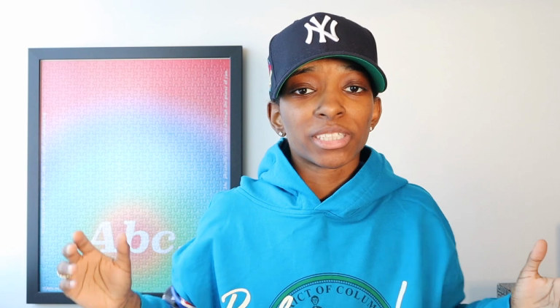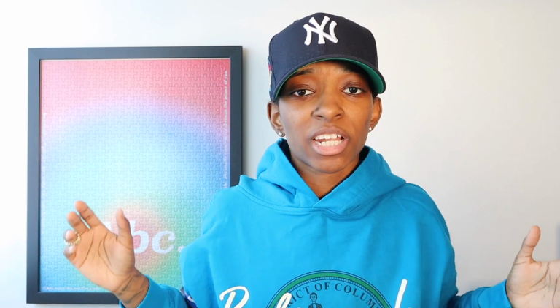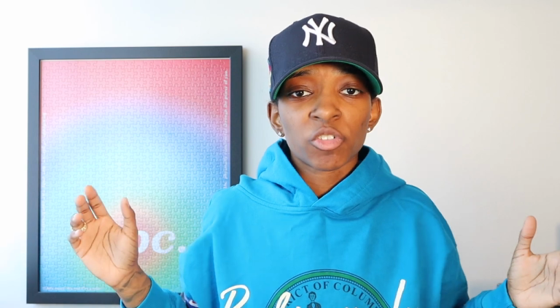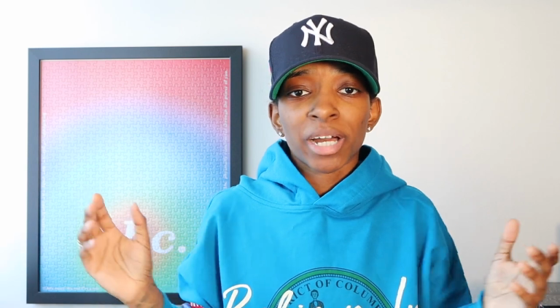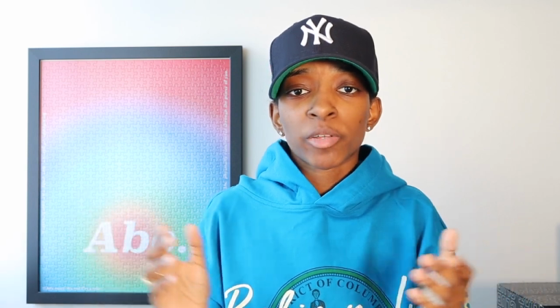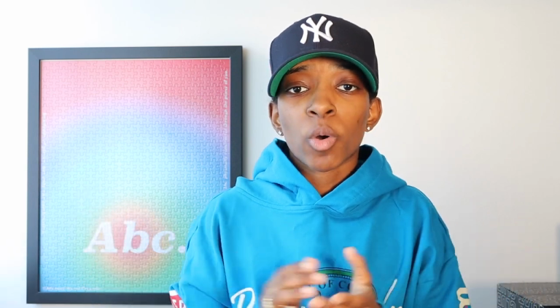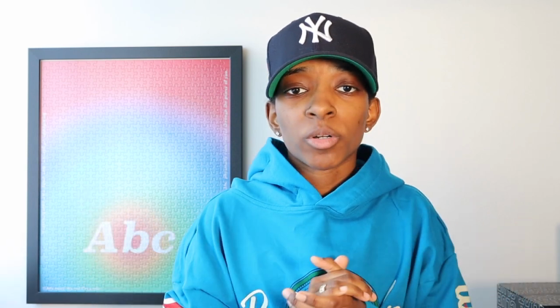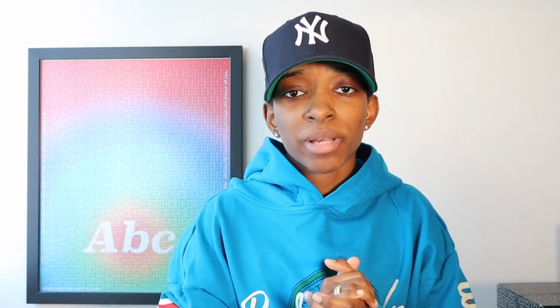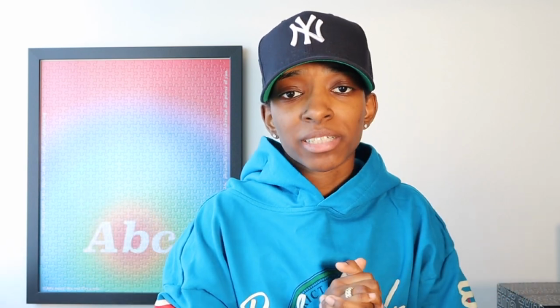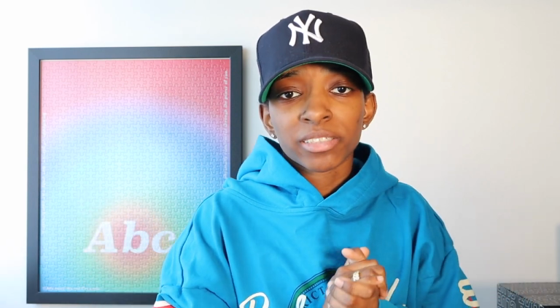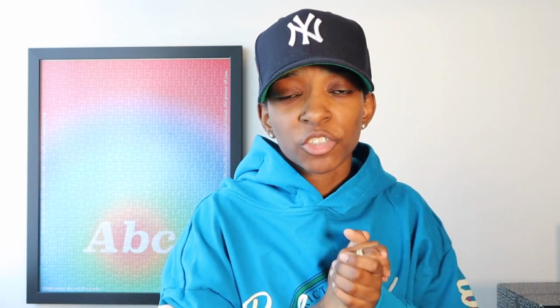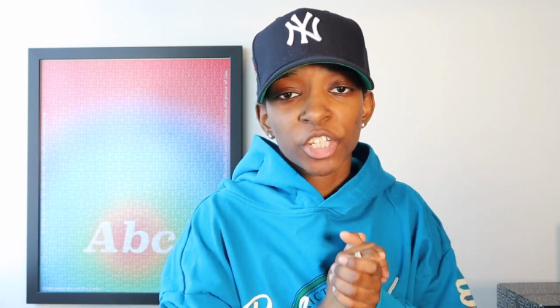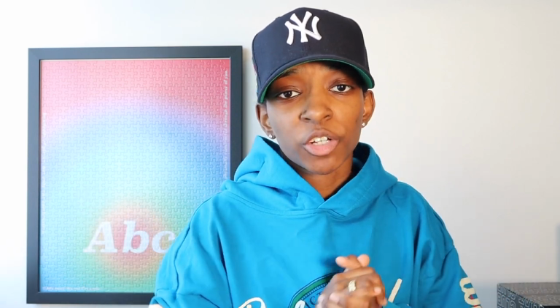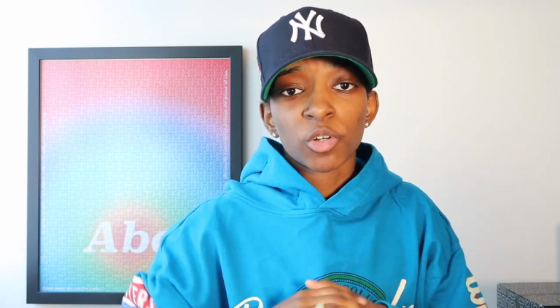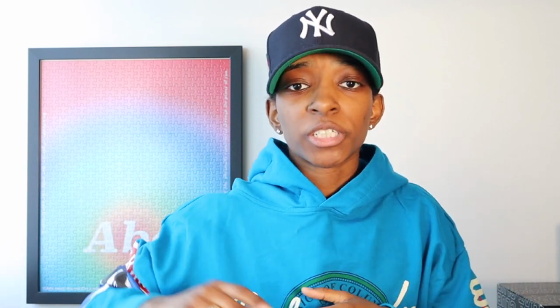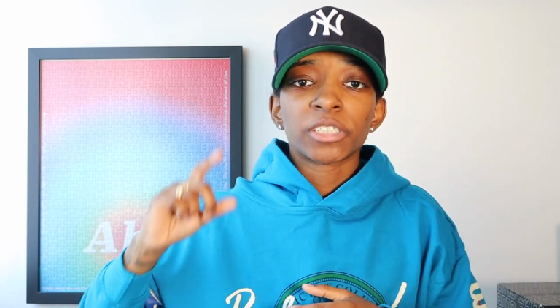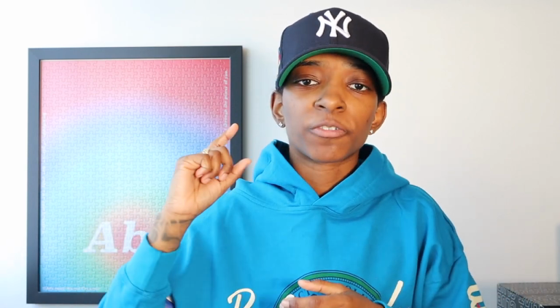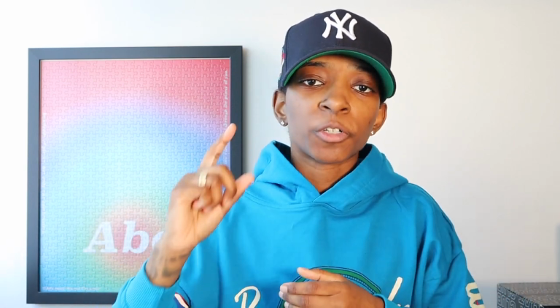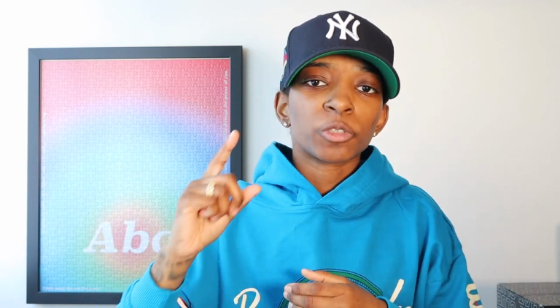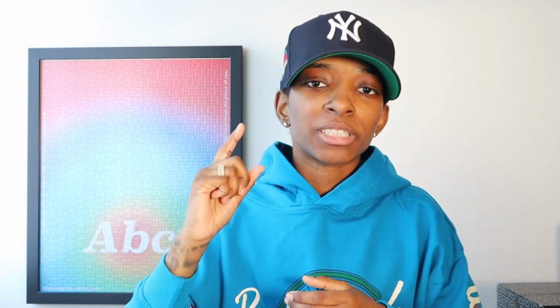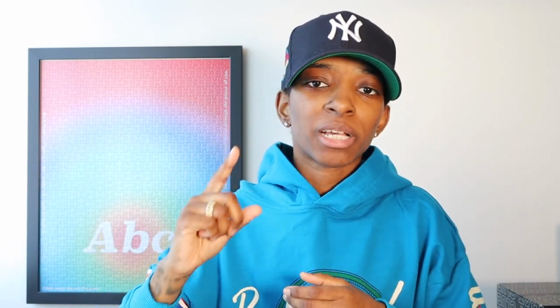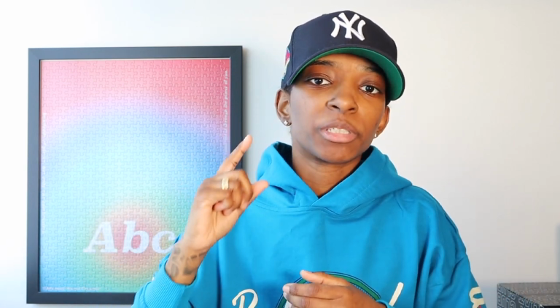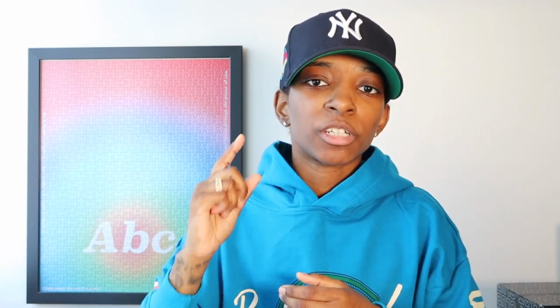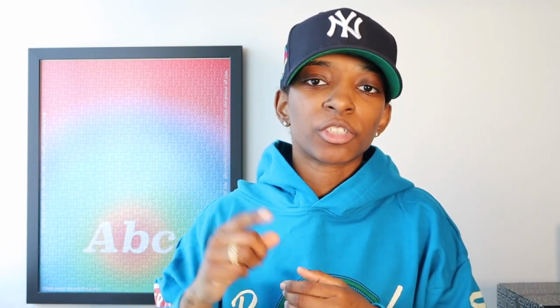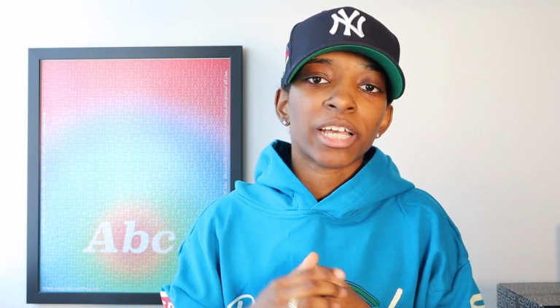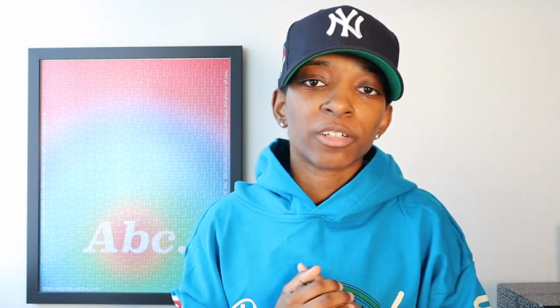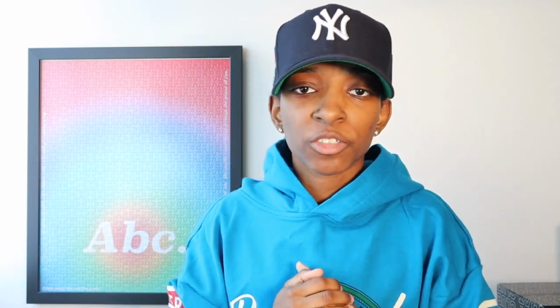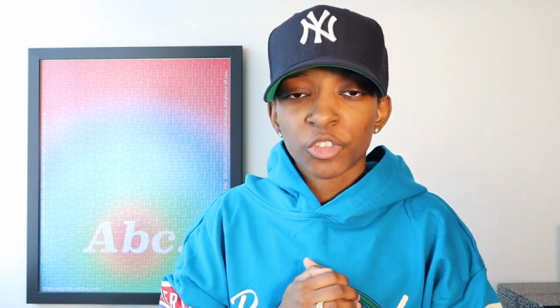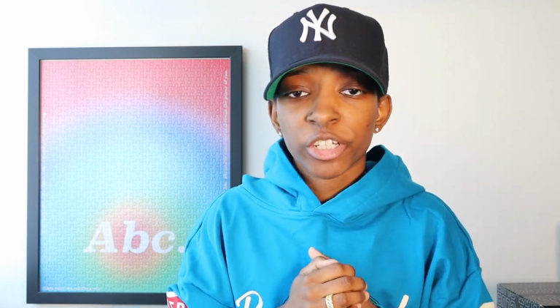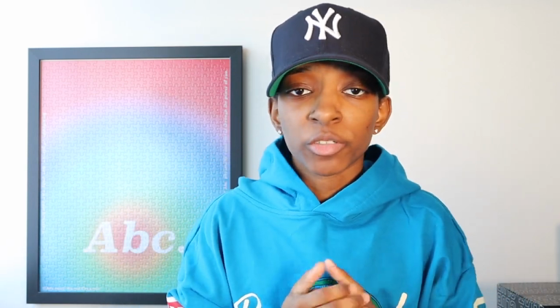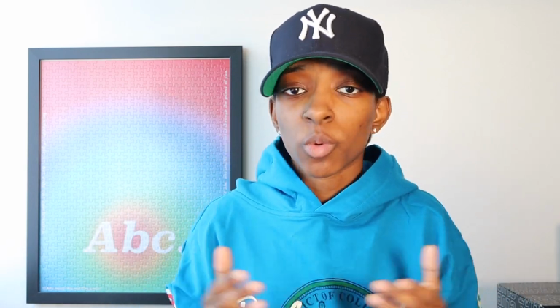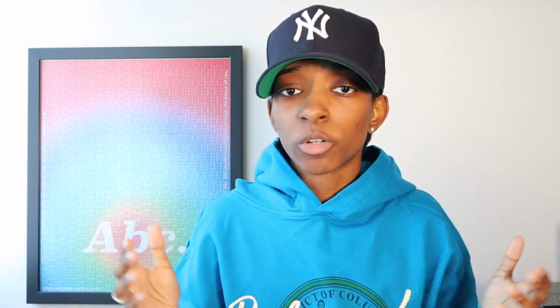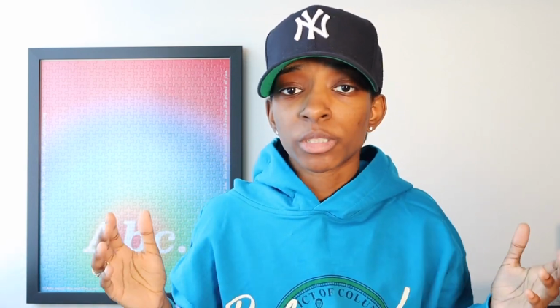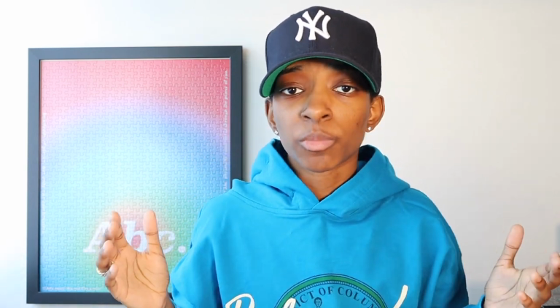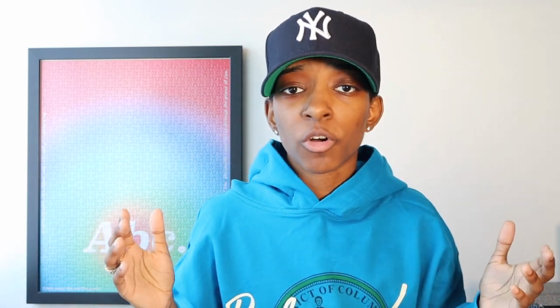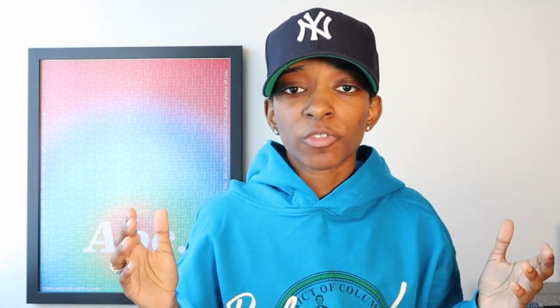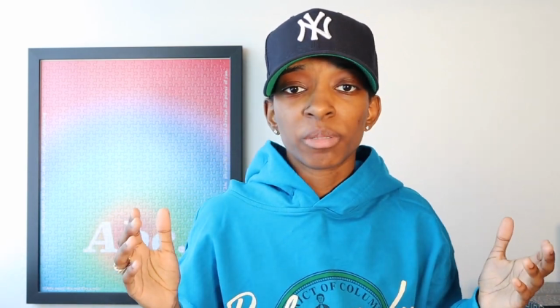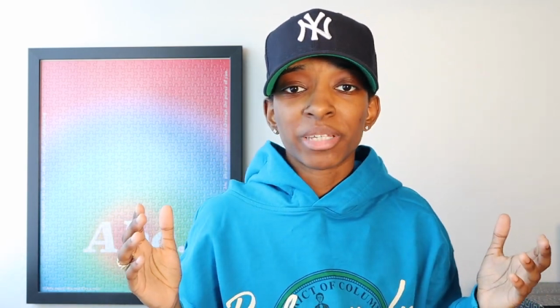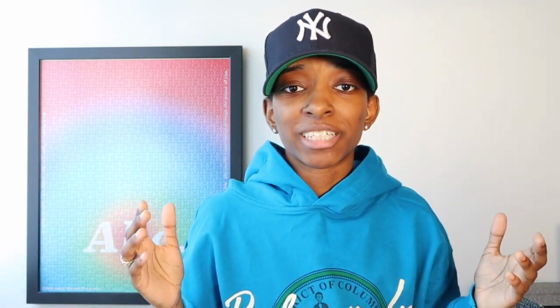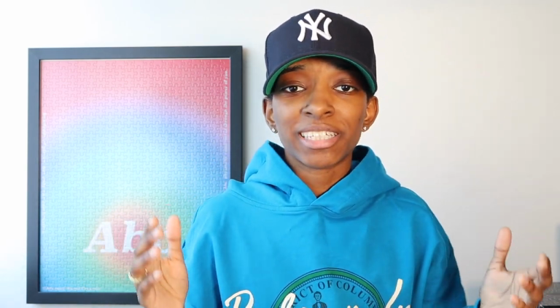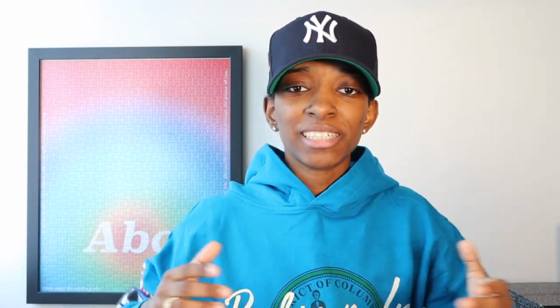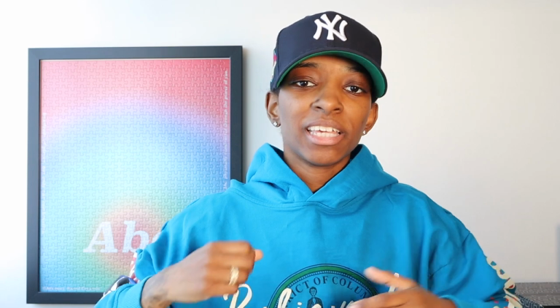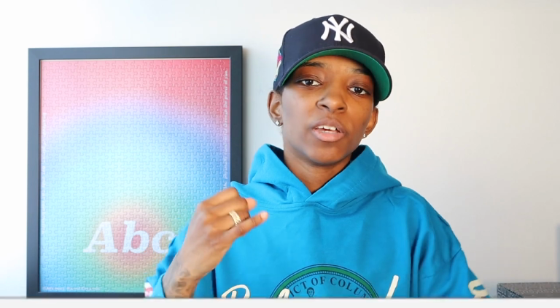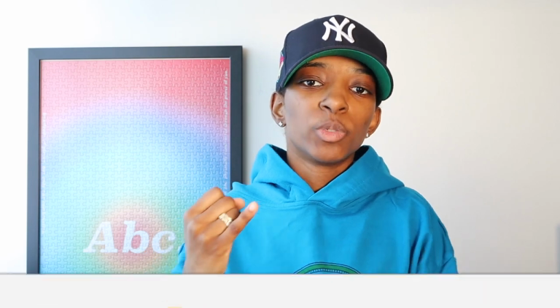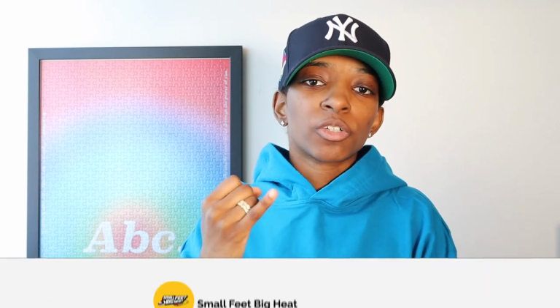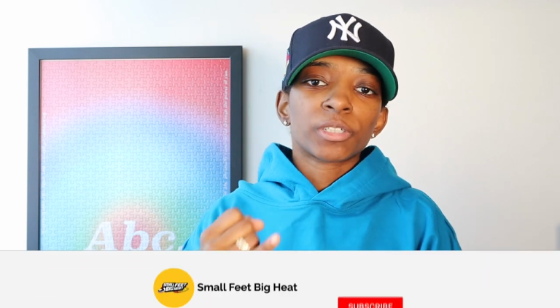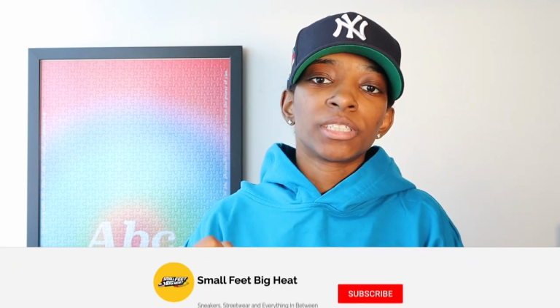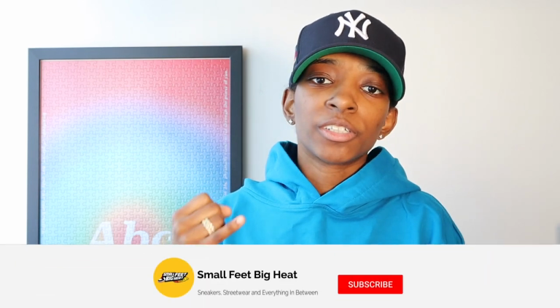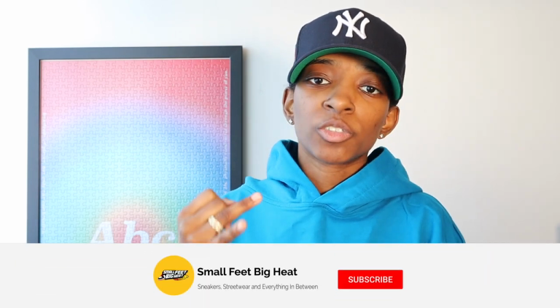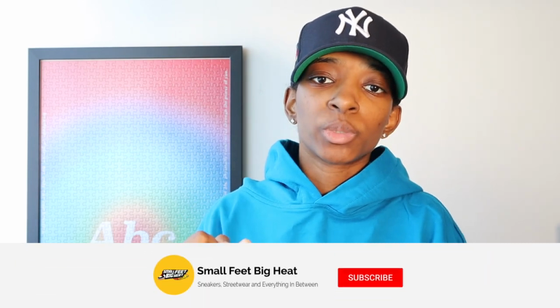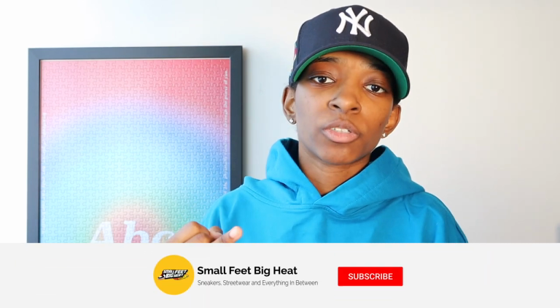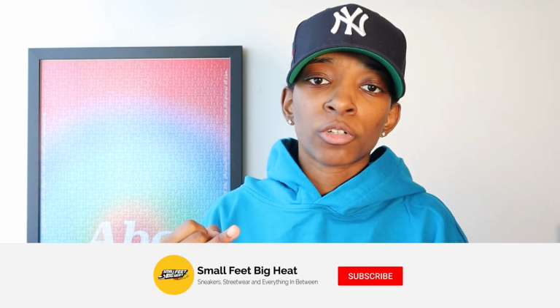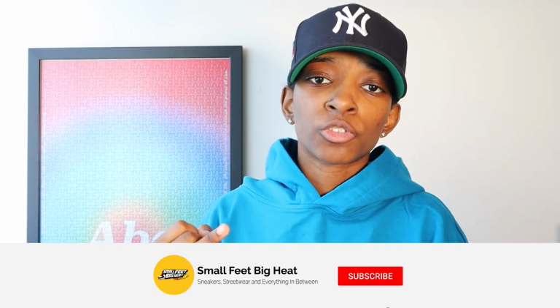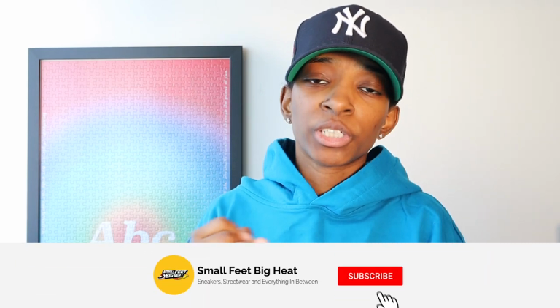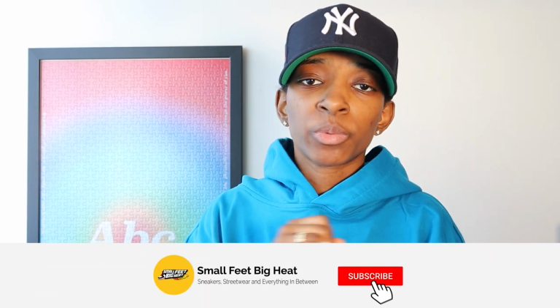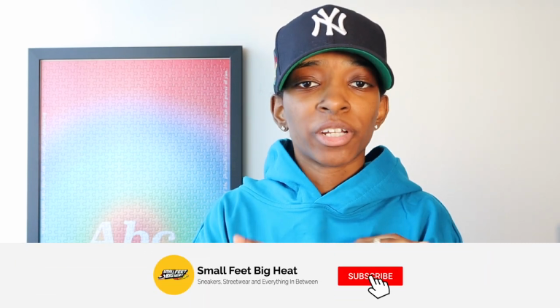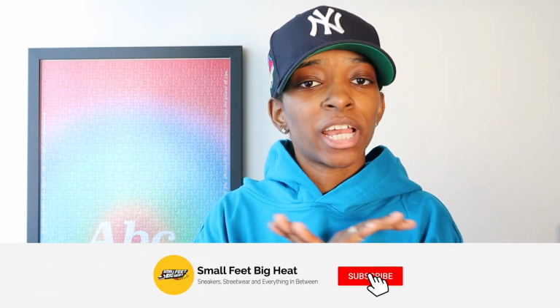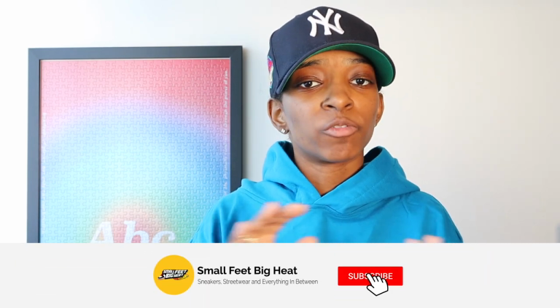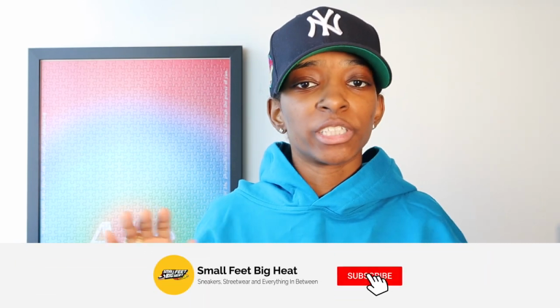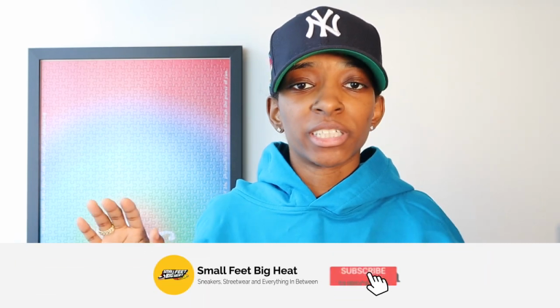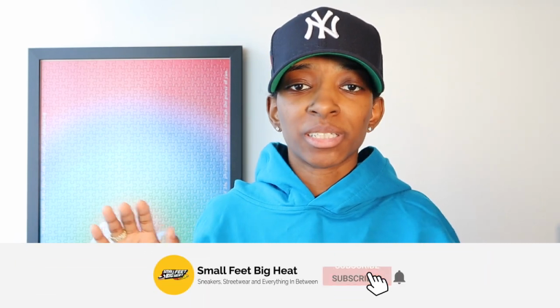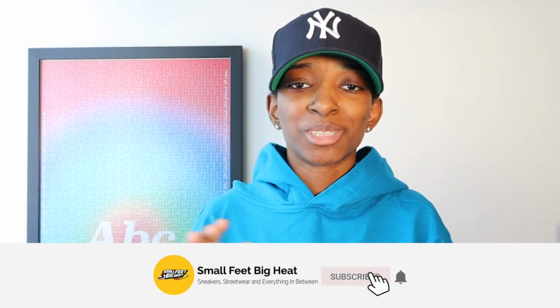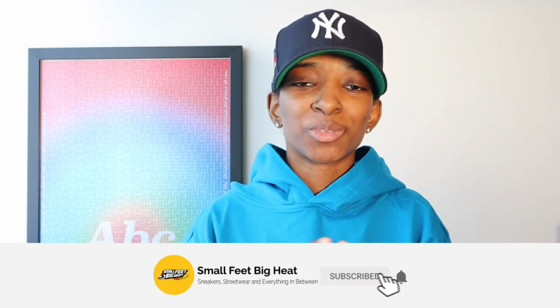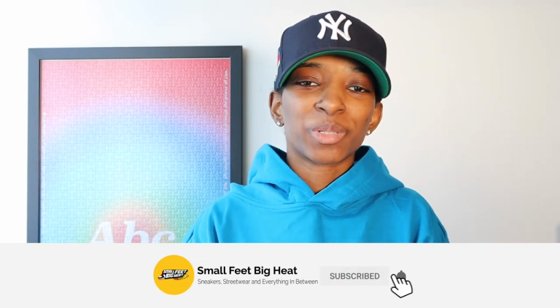How's it going everybody? Welcome back to the channel. If it is the first time you're touching down on this channel, welcome to Small Feet Big Heat. We talk sneakers, we talk street wear and everything in between.